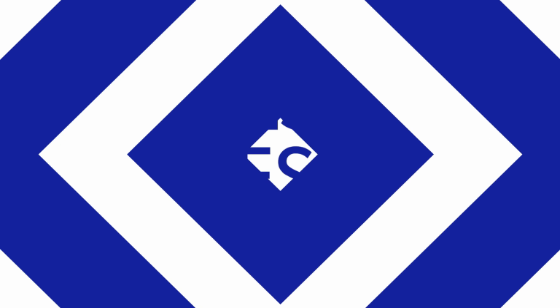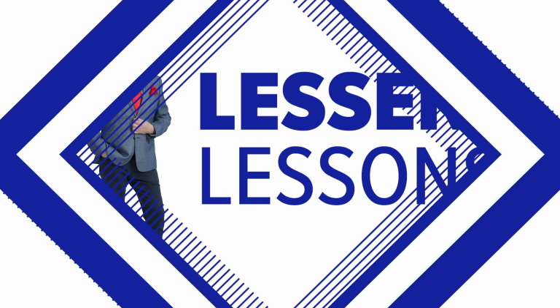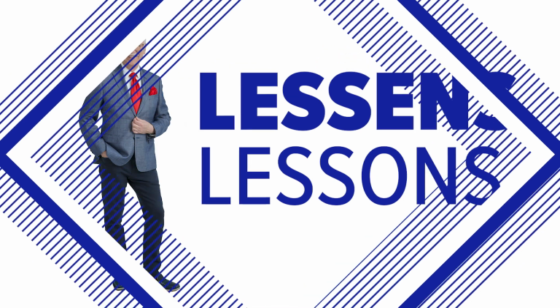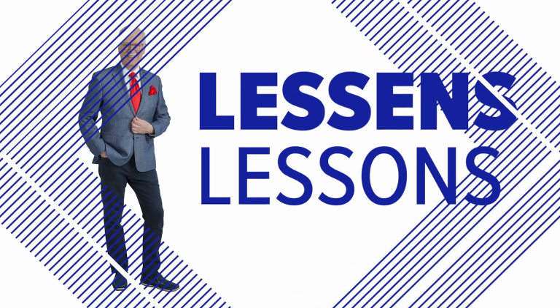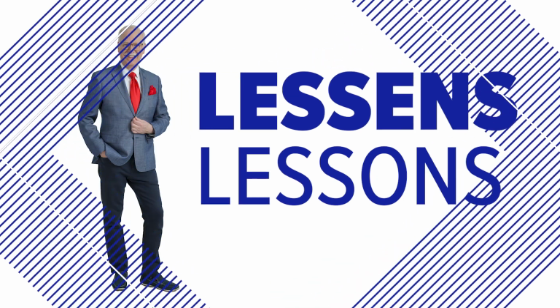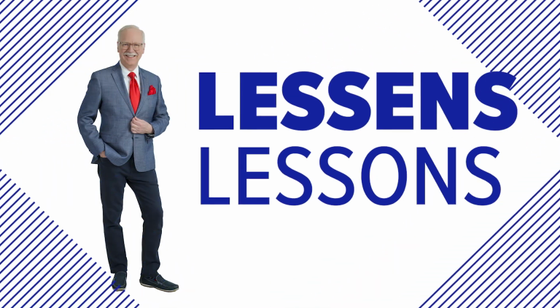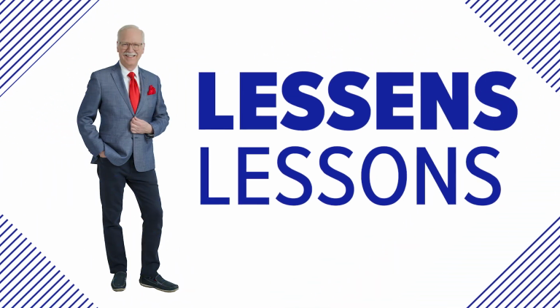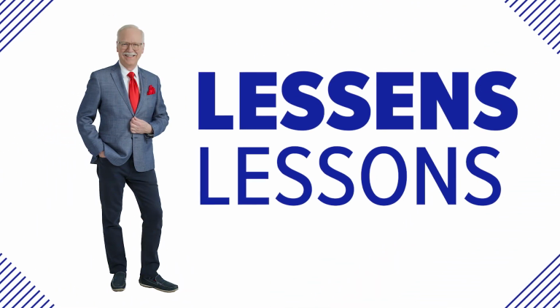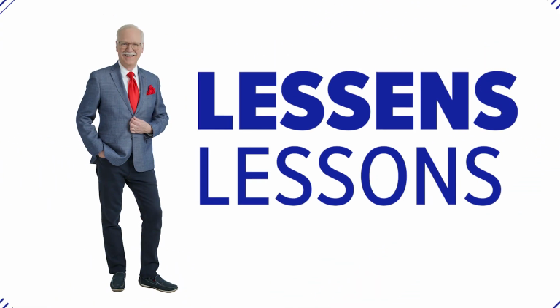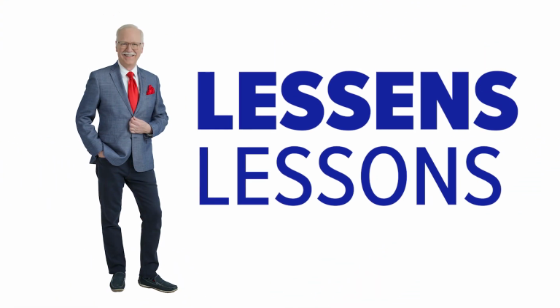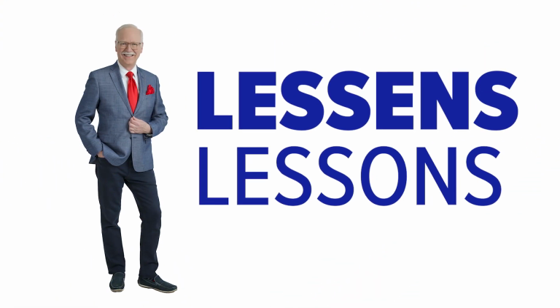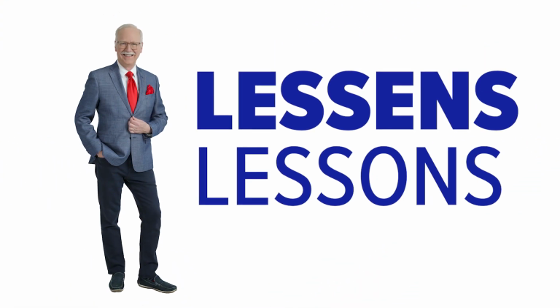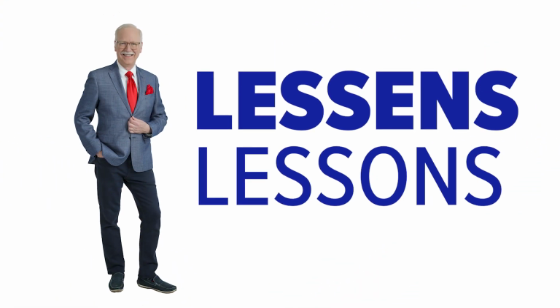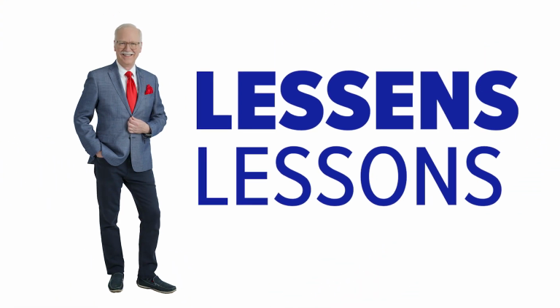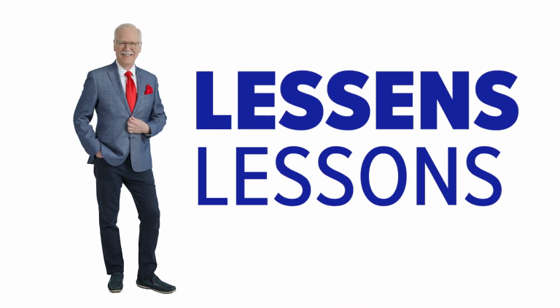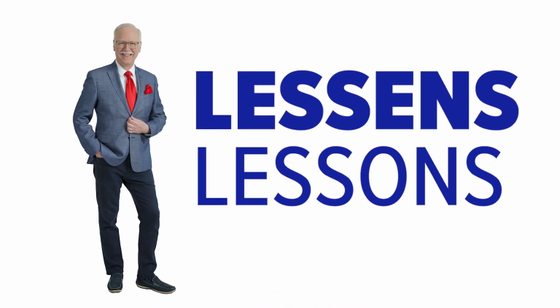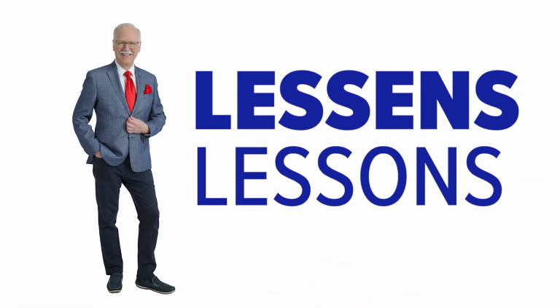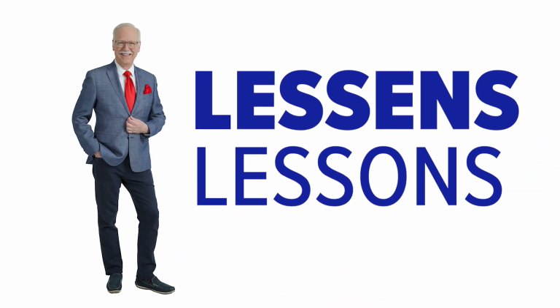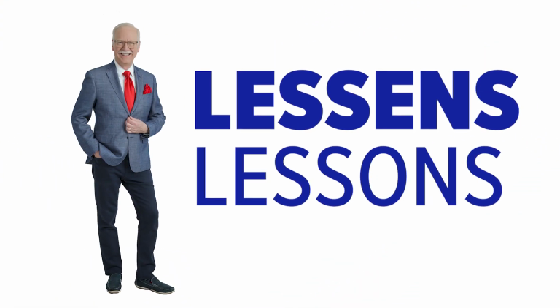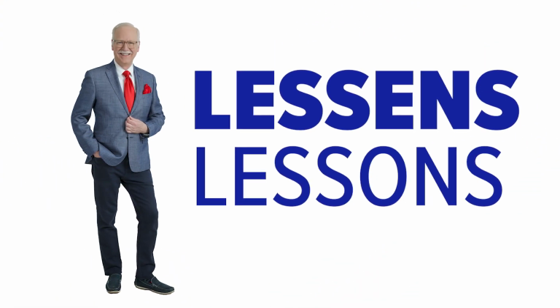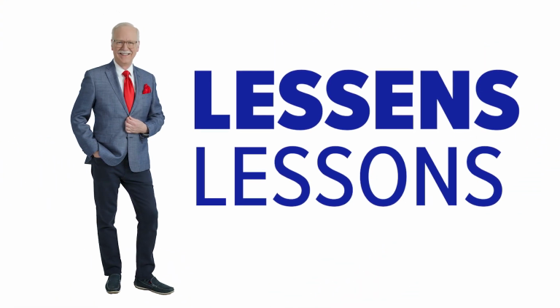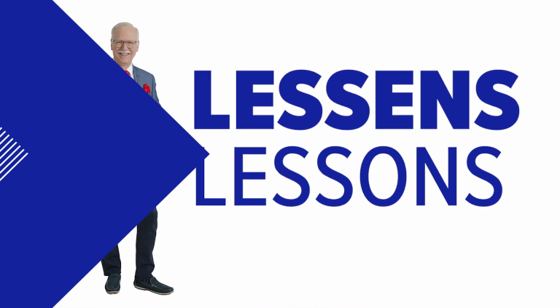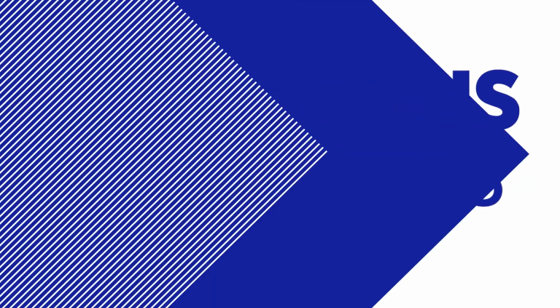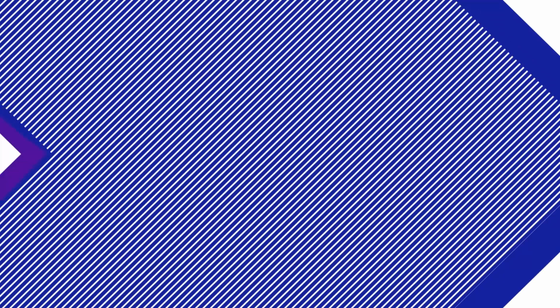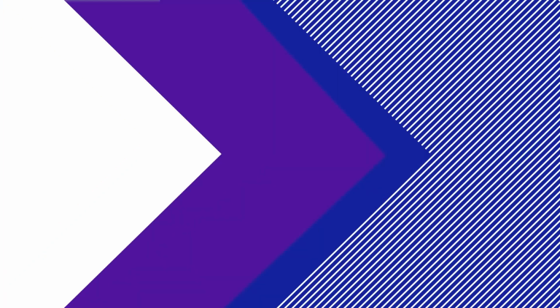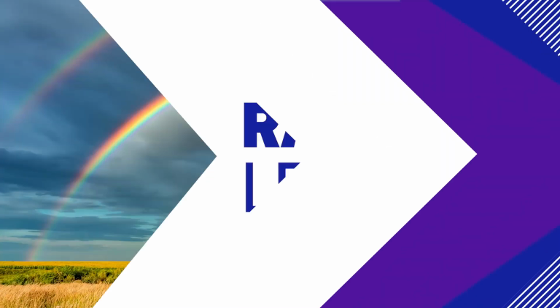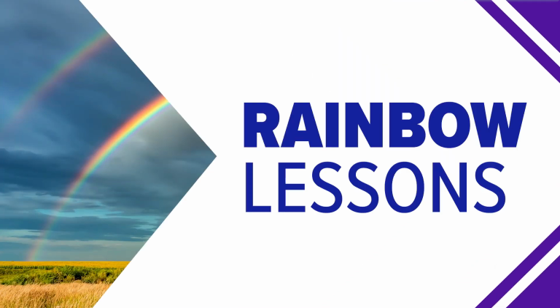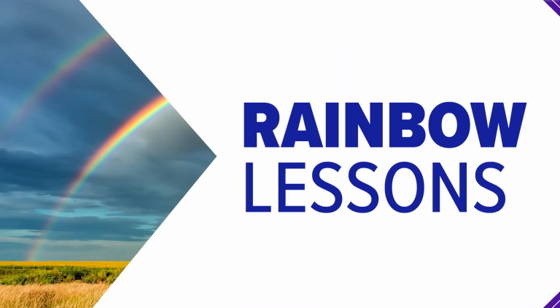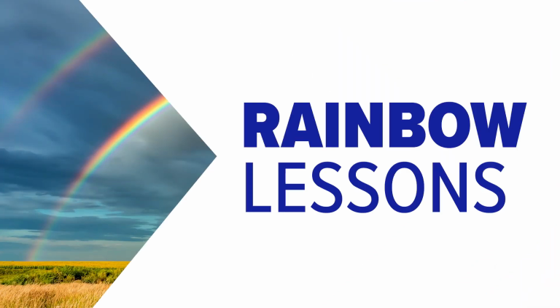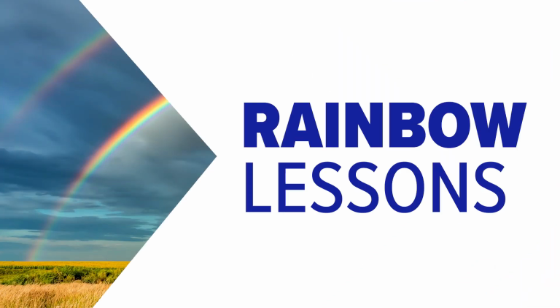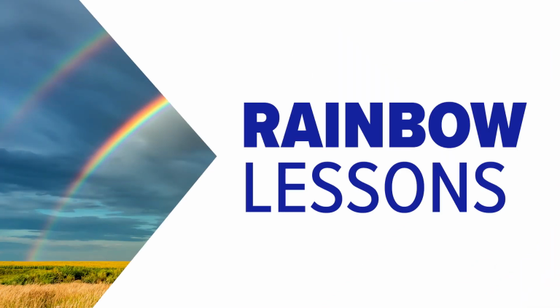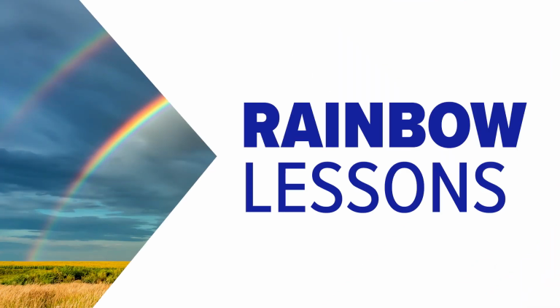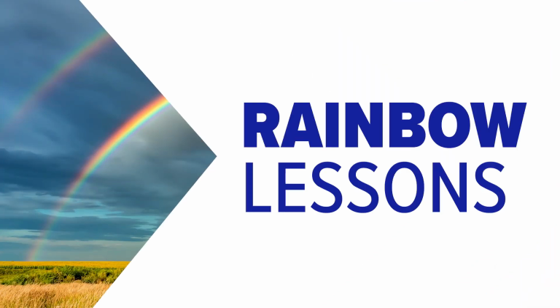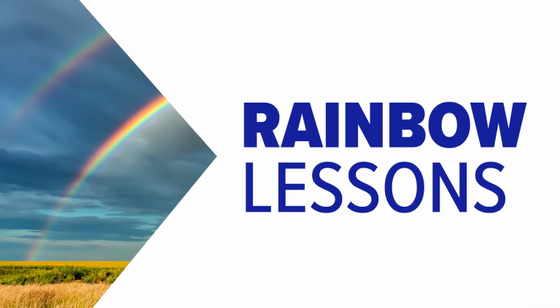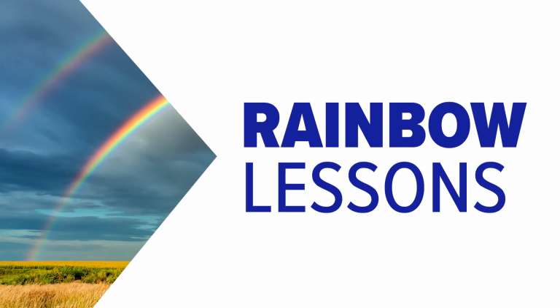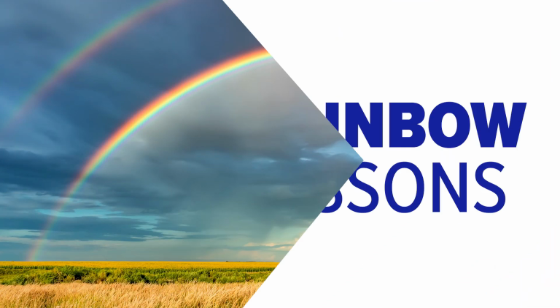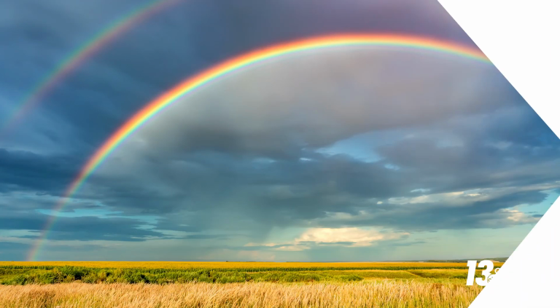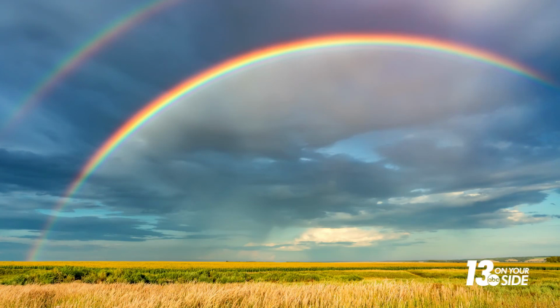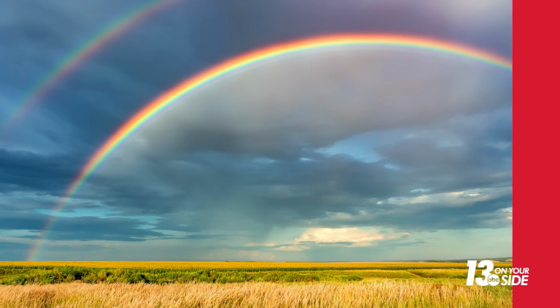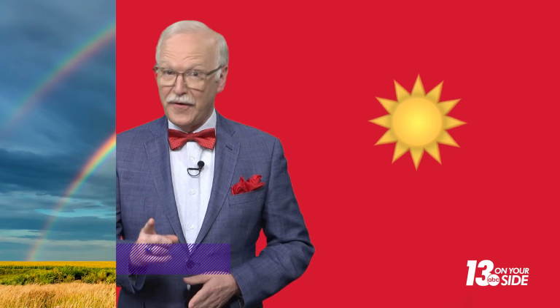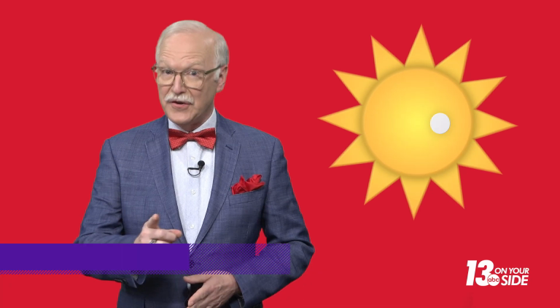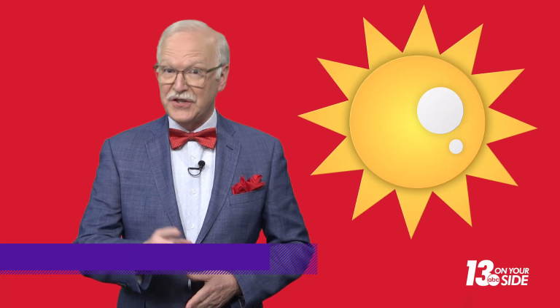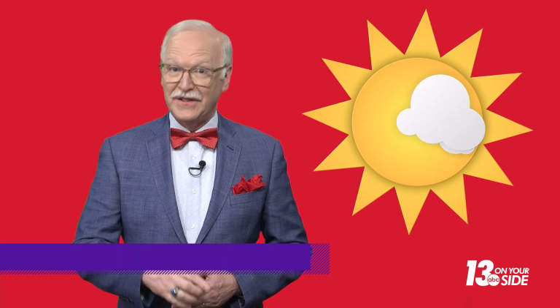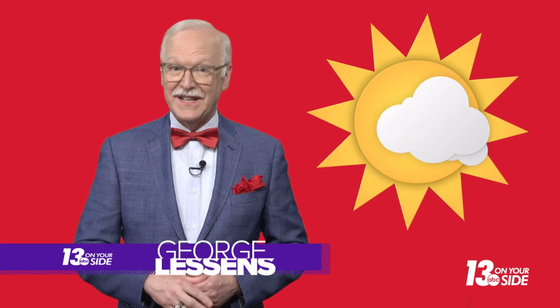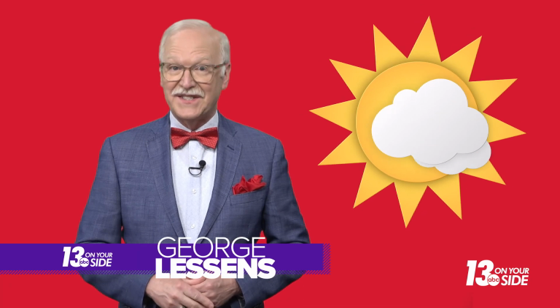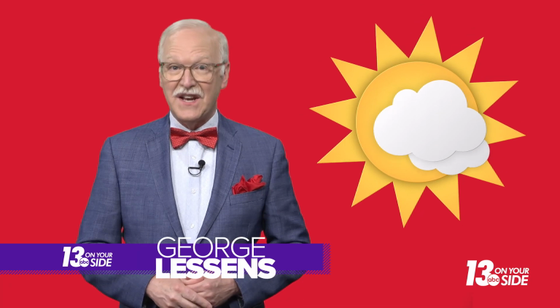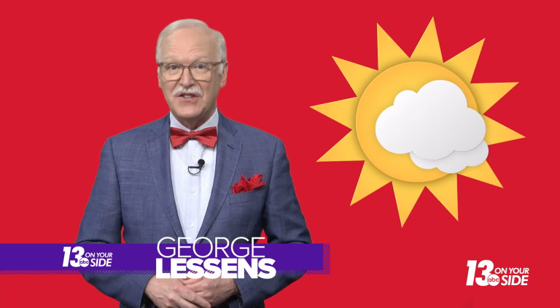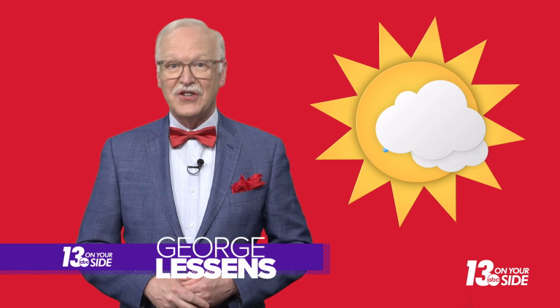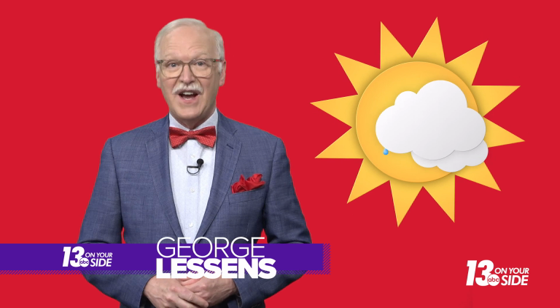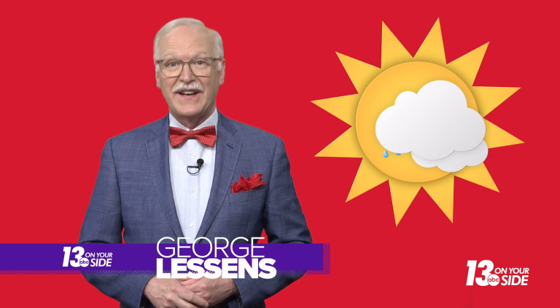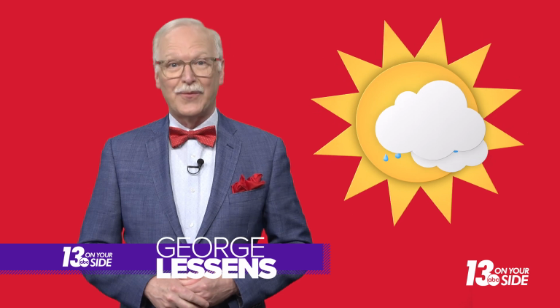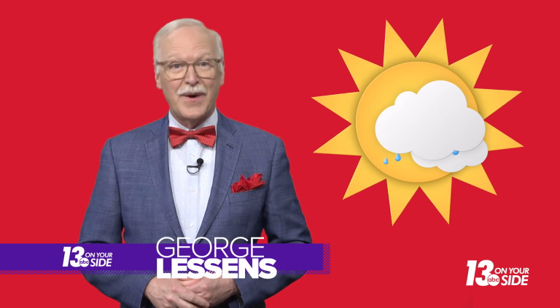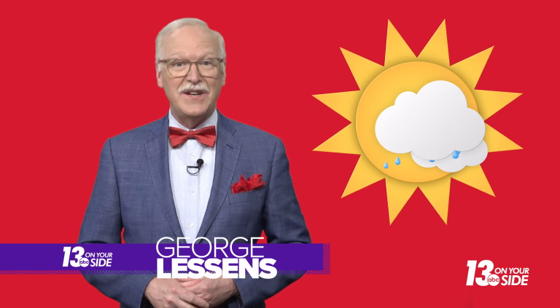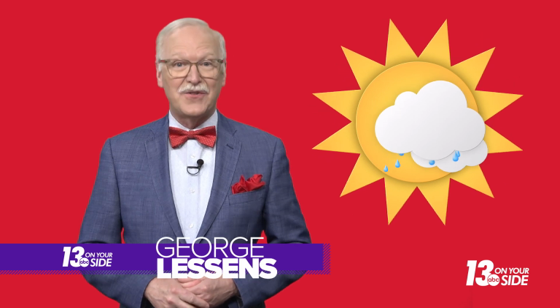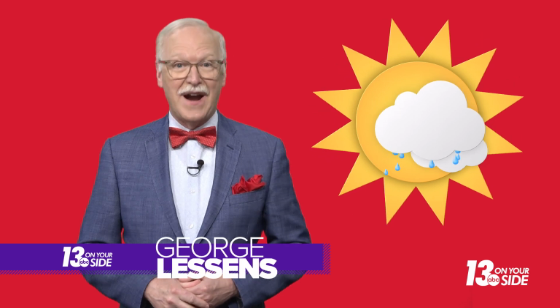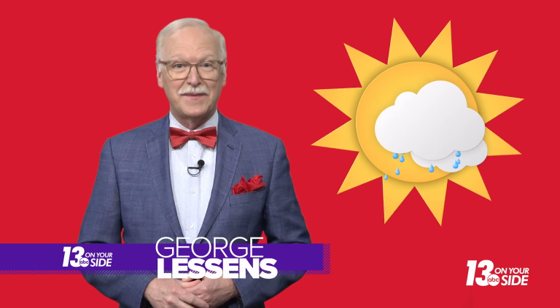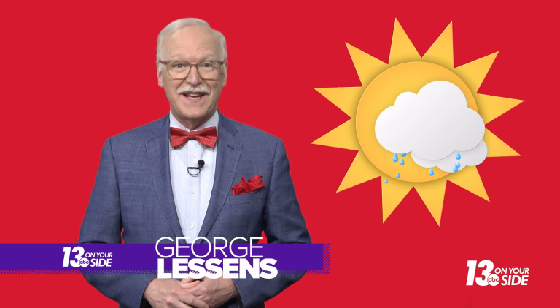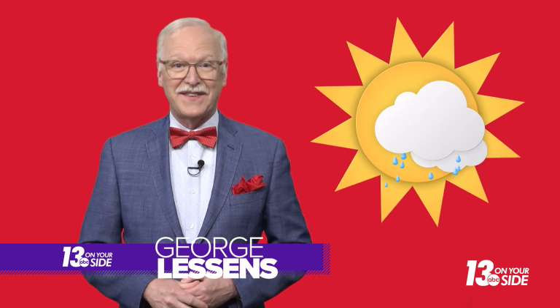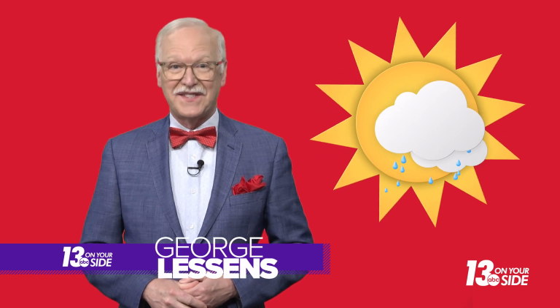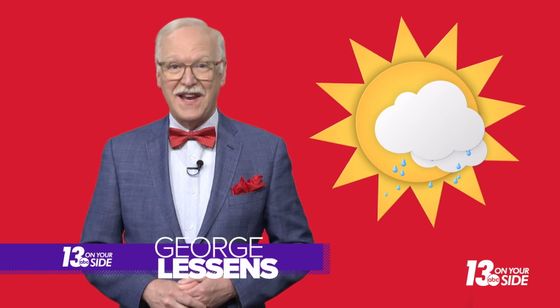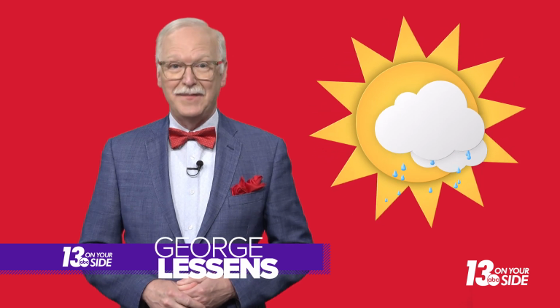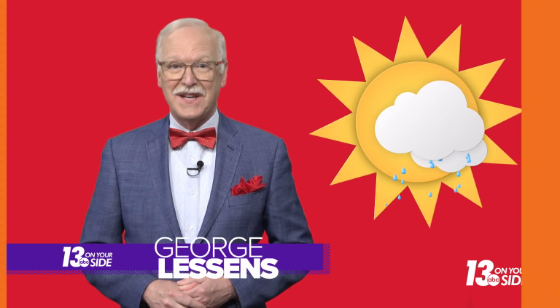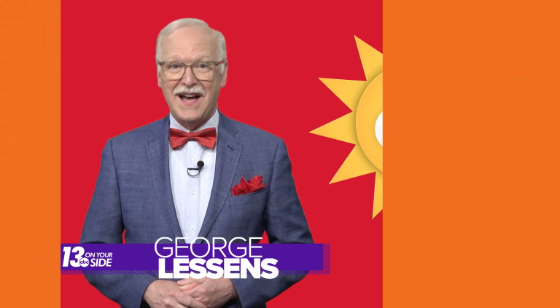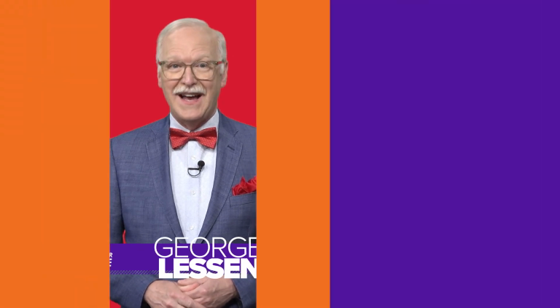Ever wonder what makes a rainbow? First, you'll need sunshine and raindrops at the same time.